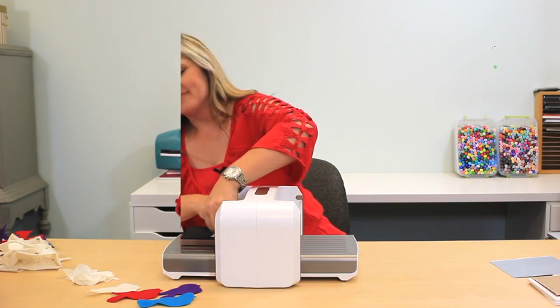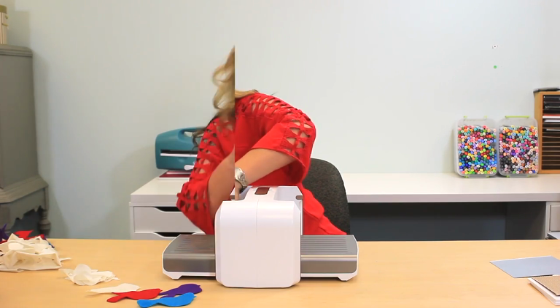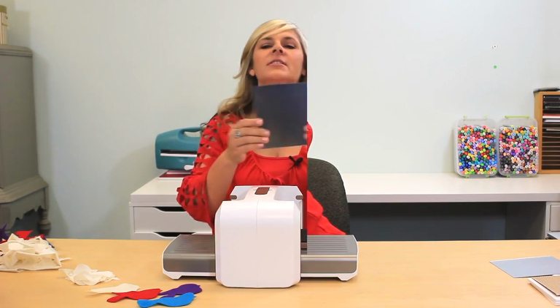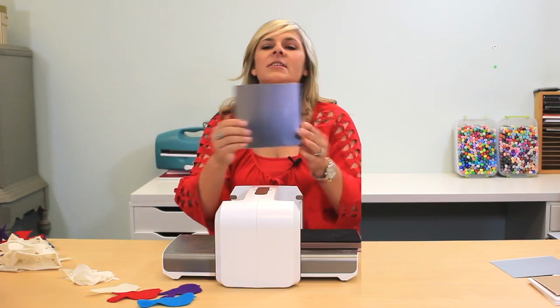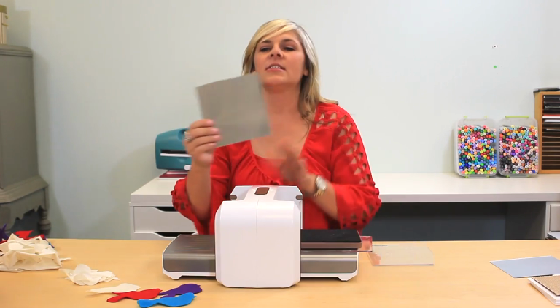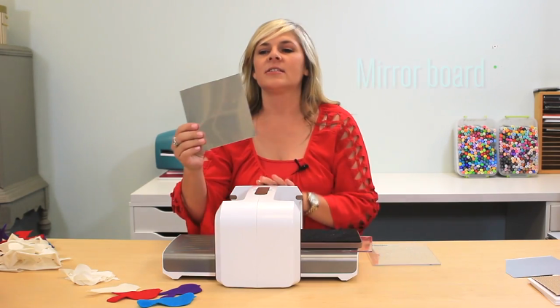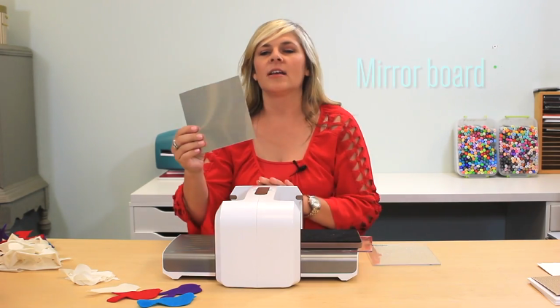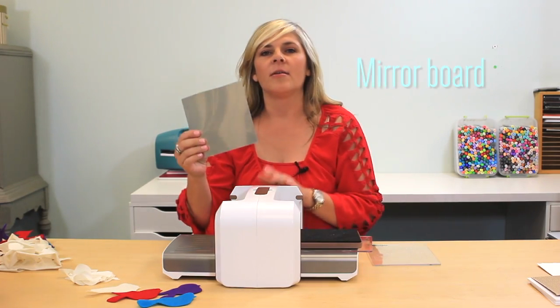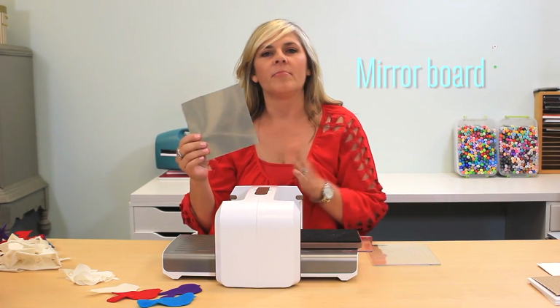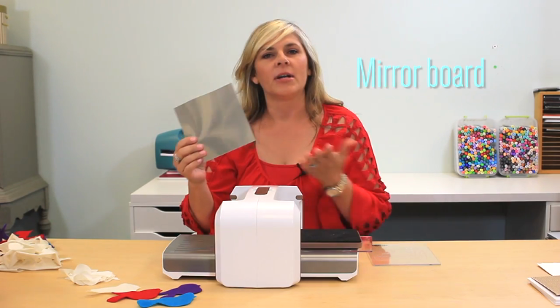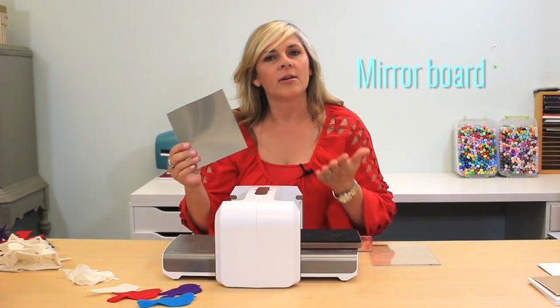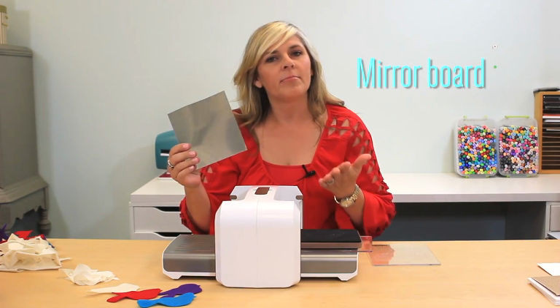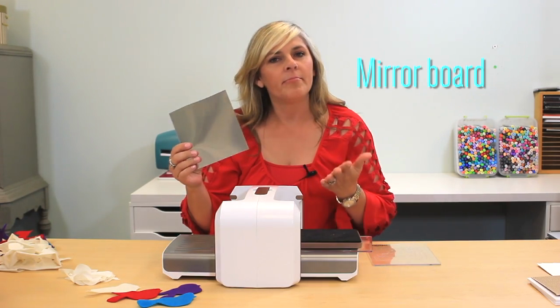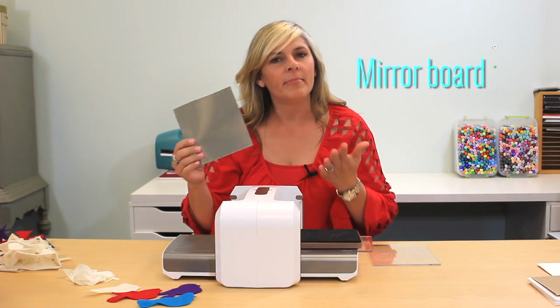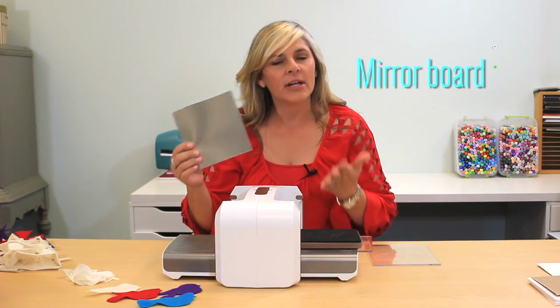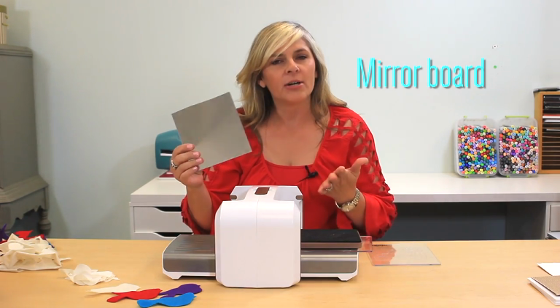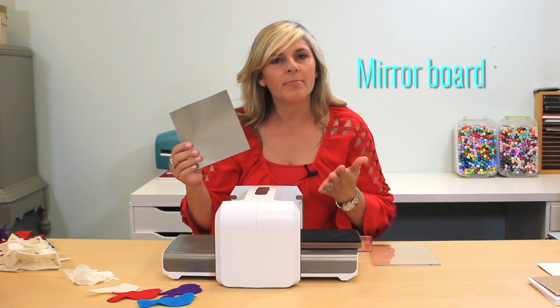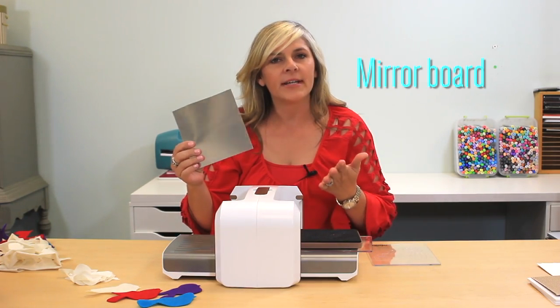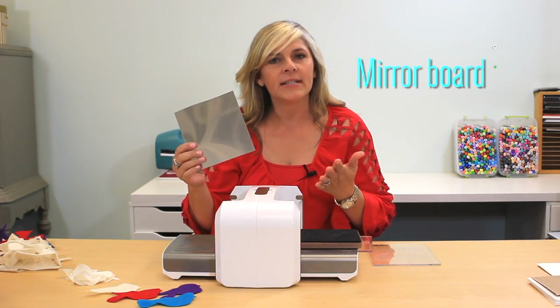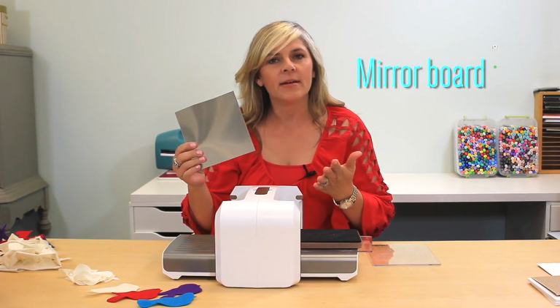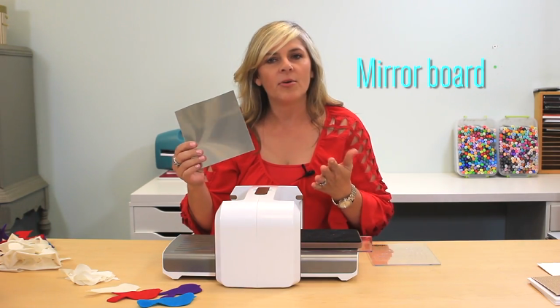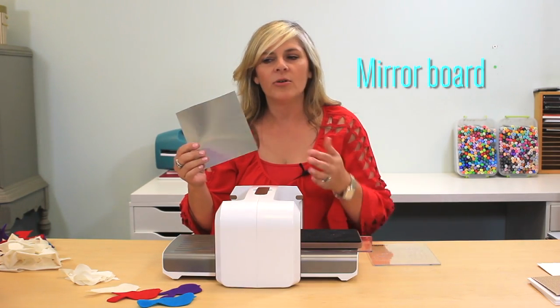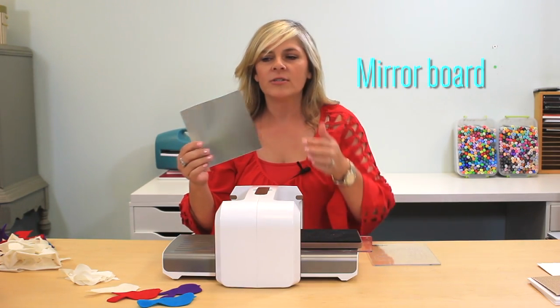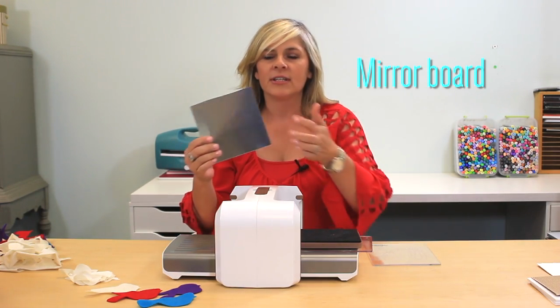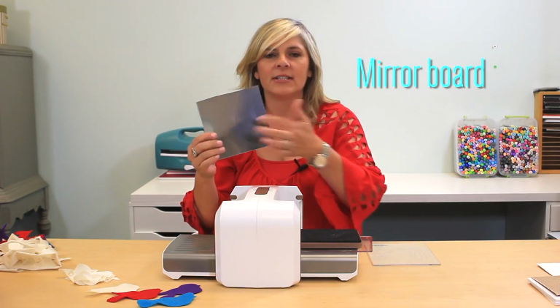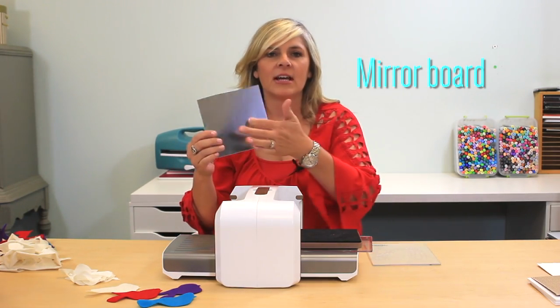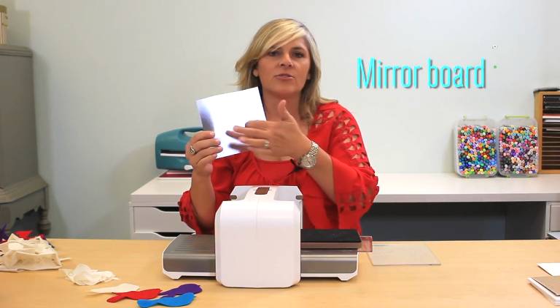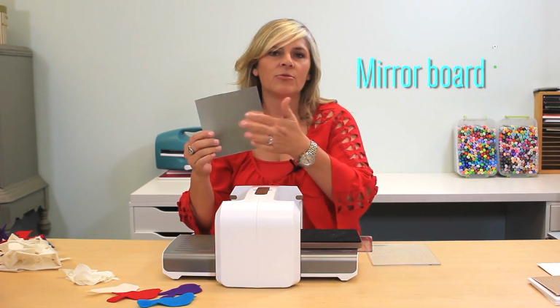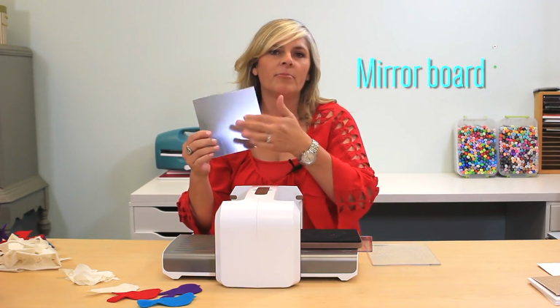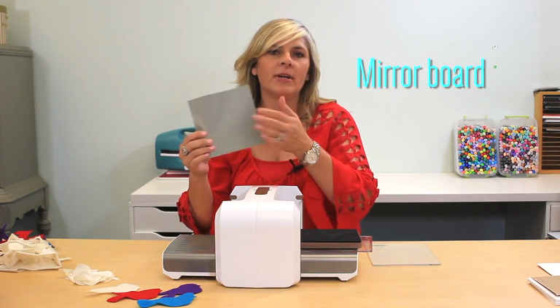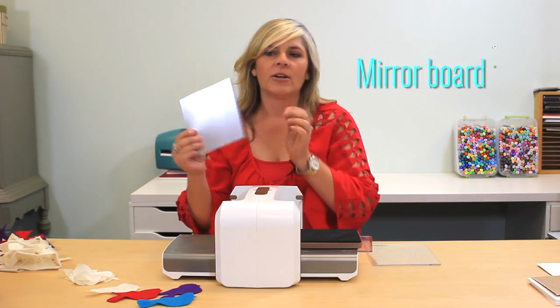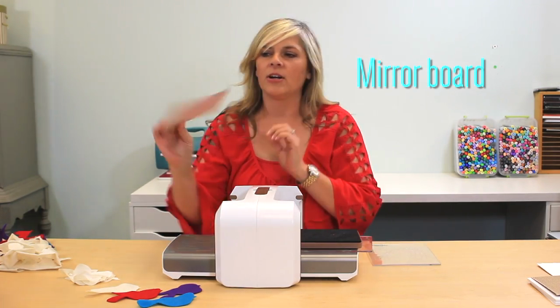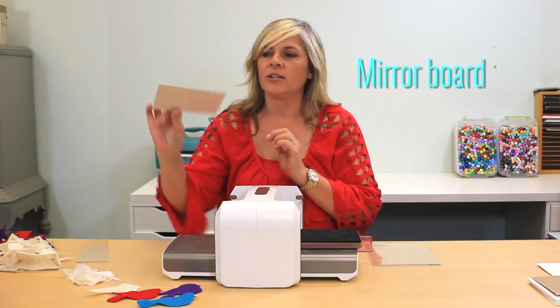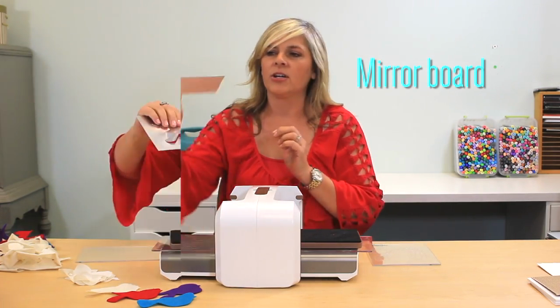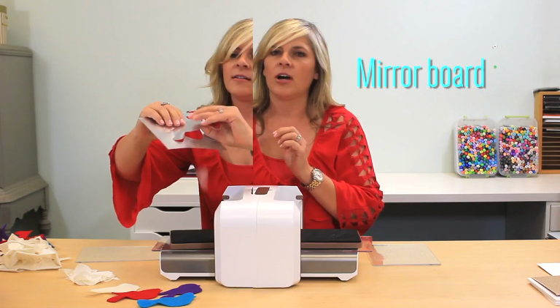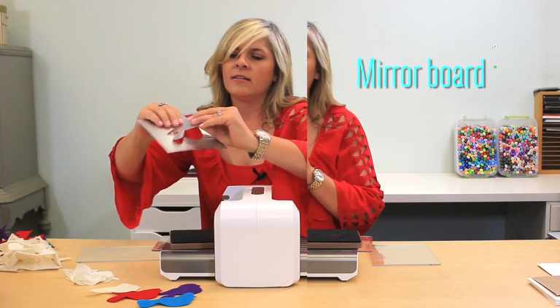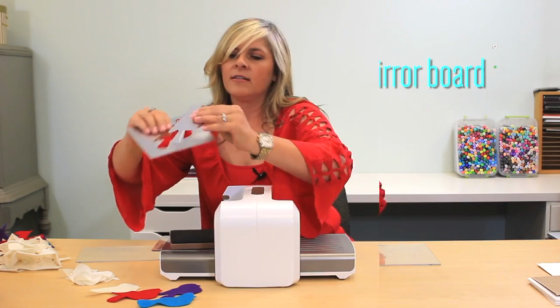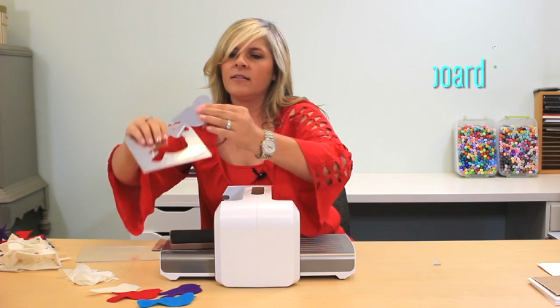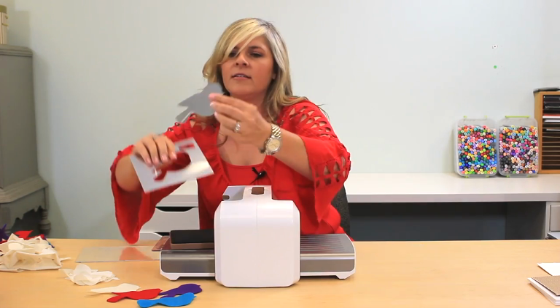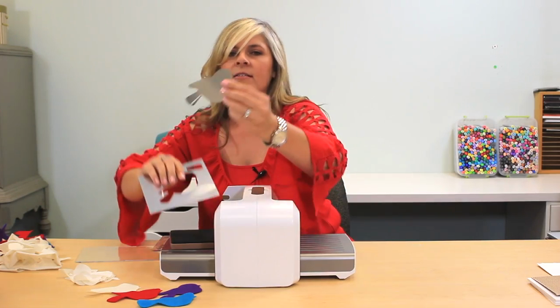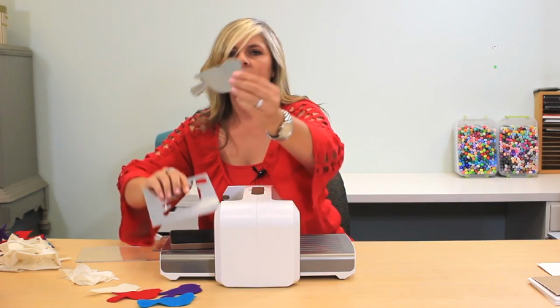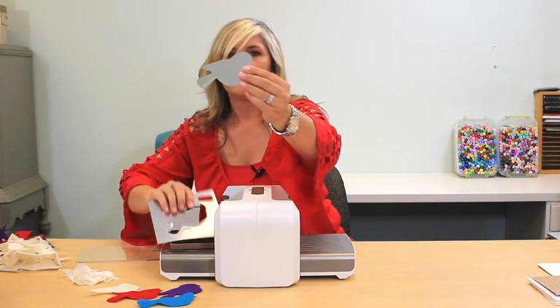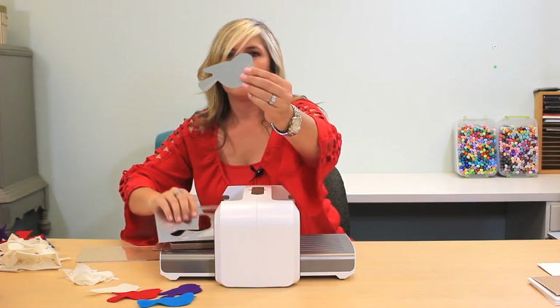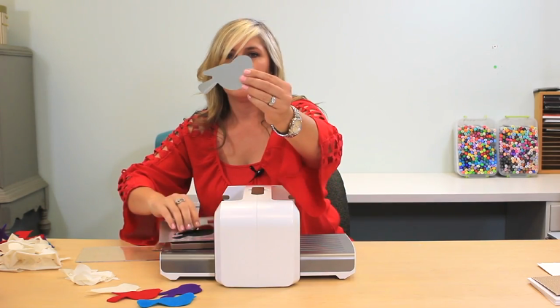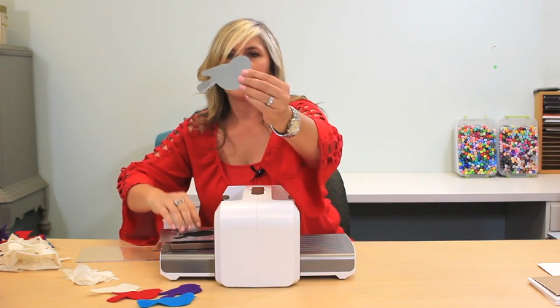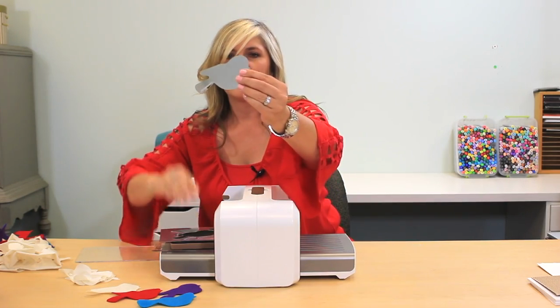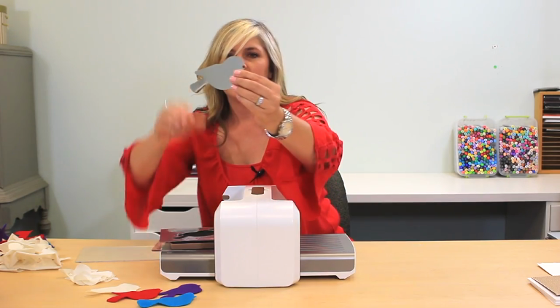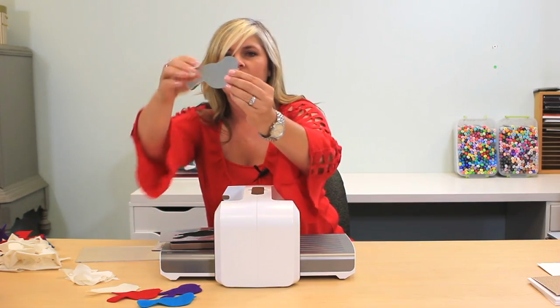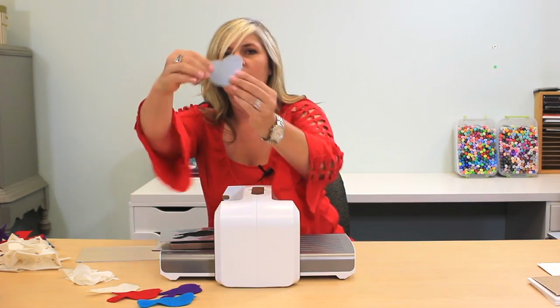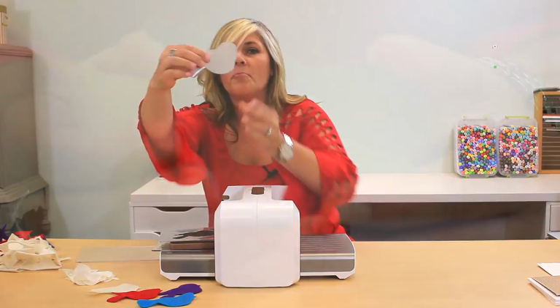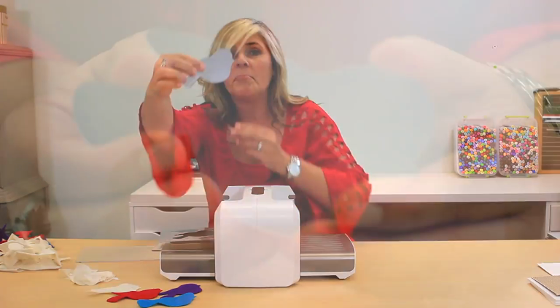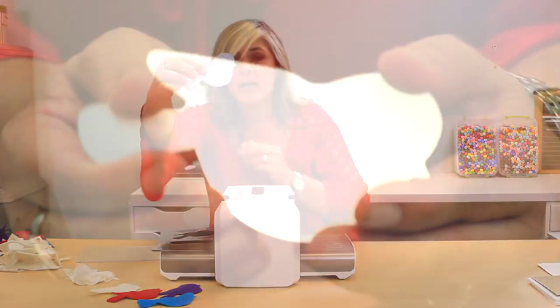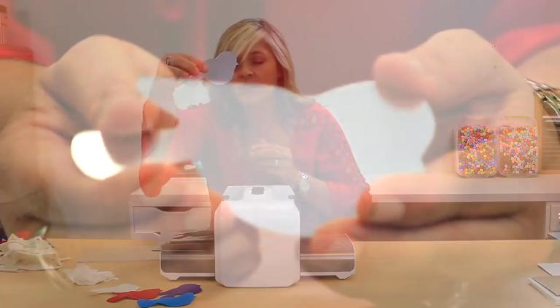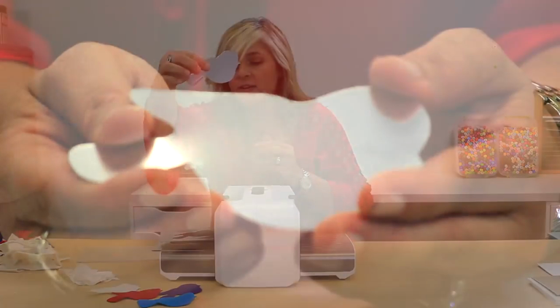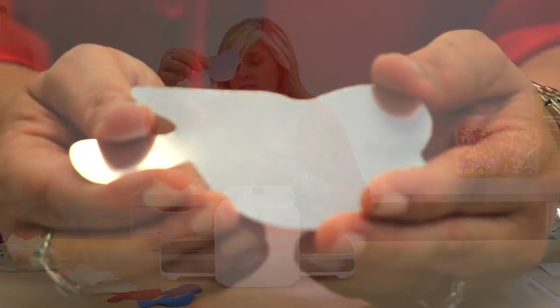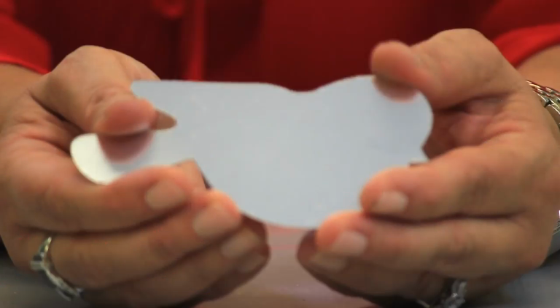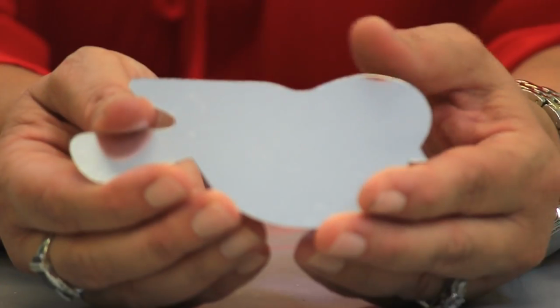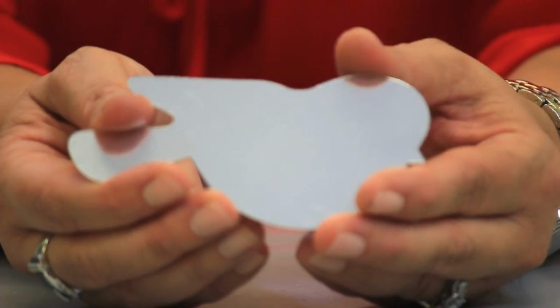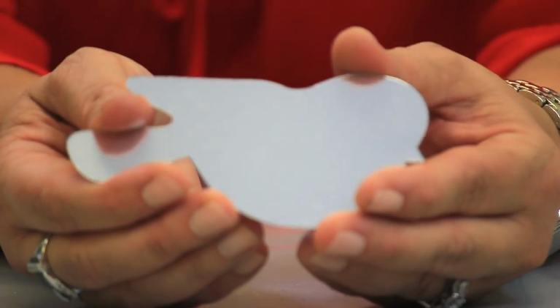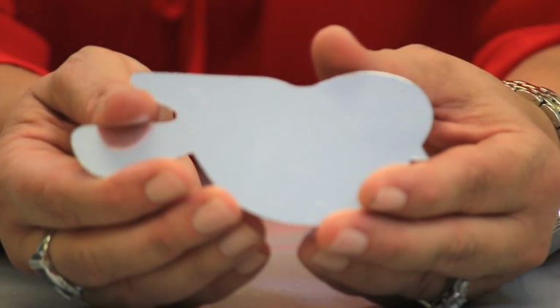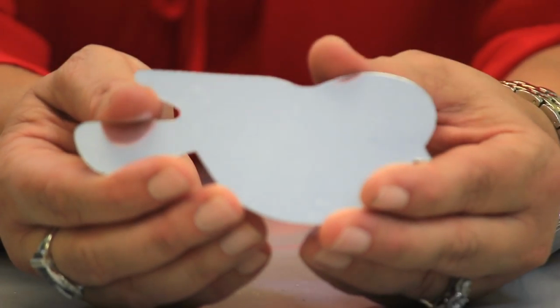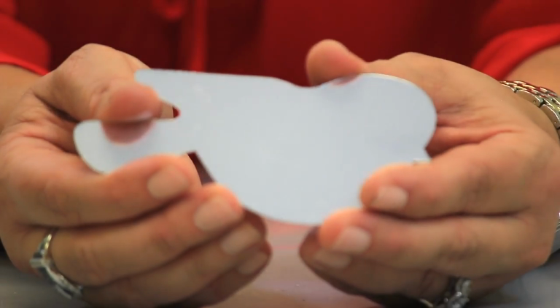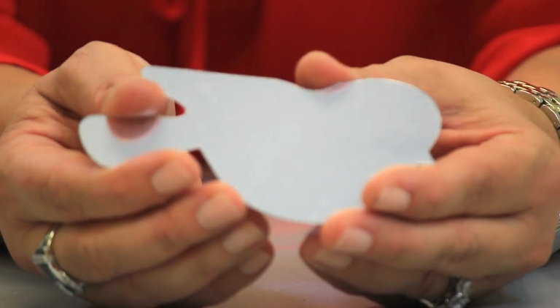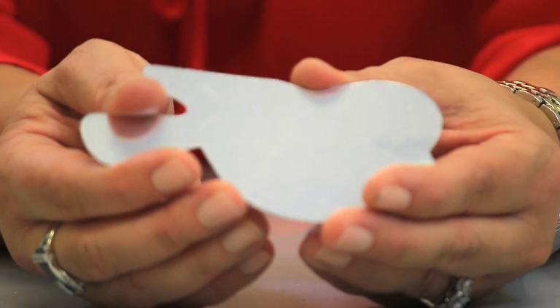This is a mirror by Tim Holtz, and it's actual mirror on top. It cuts mirror, so that's pretty amazing.